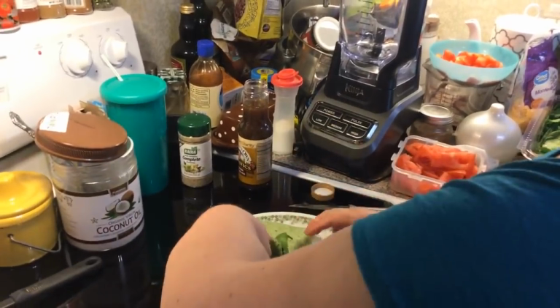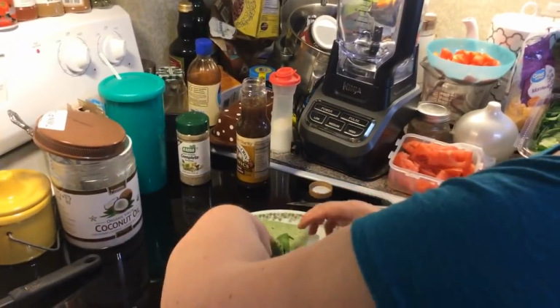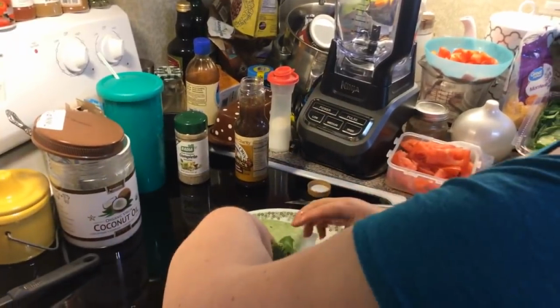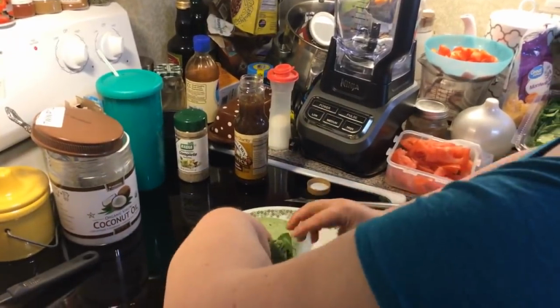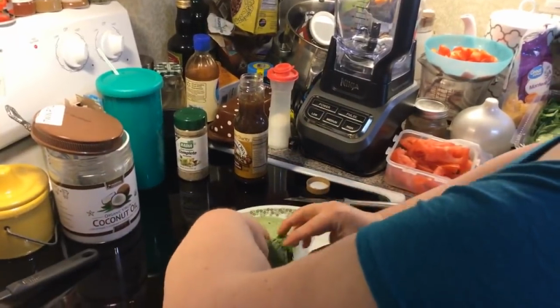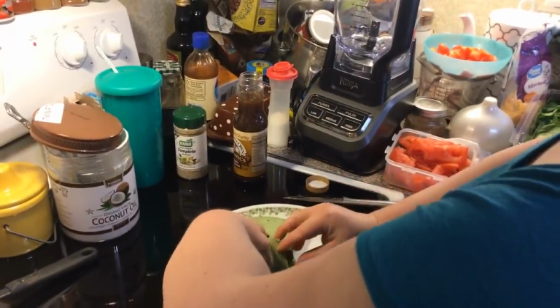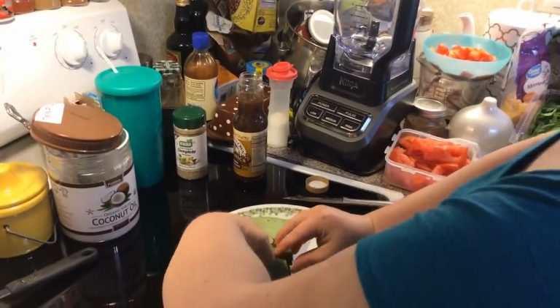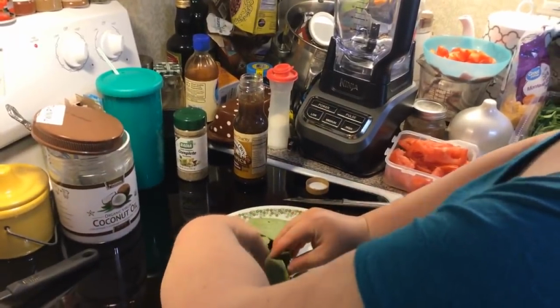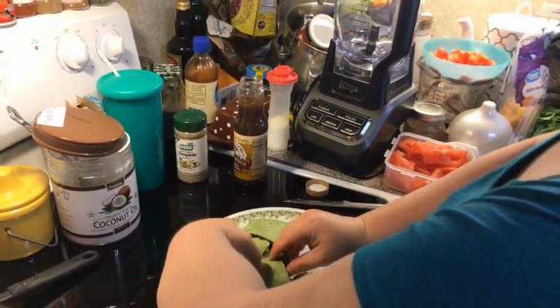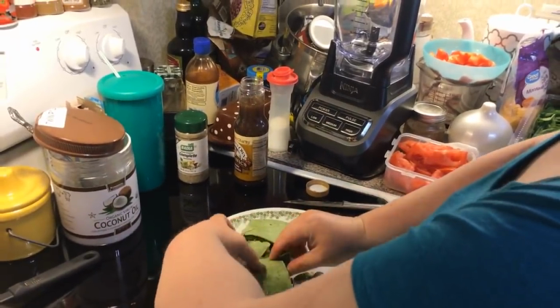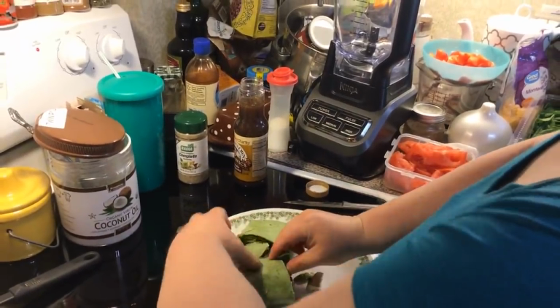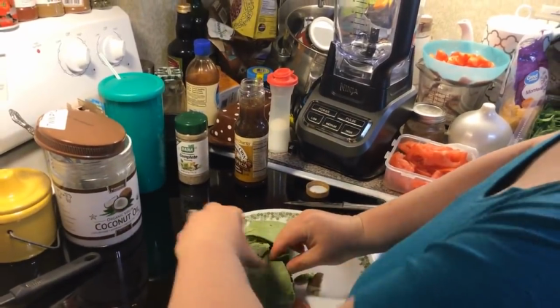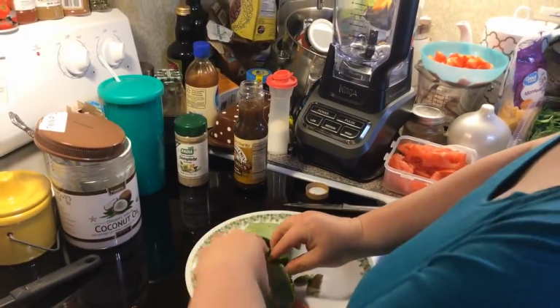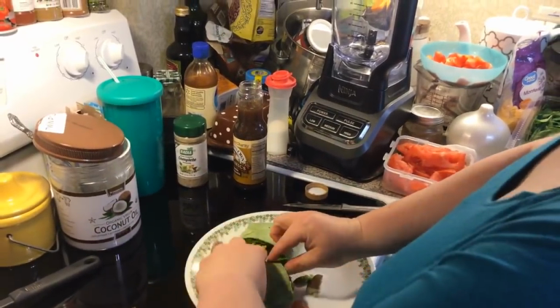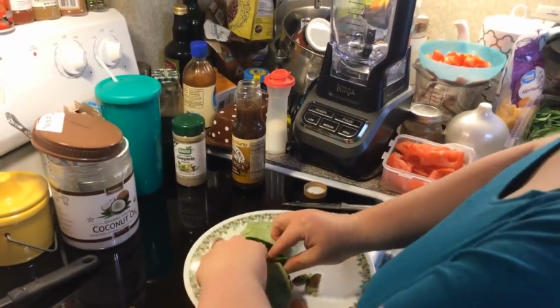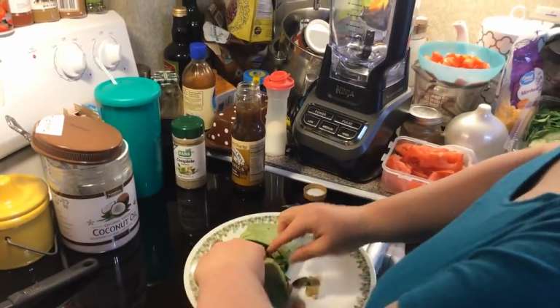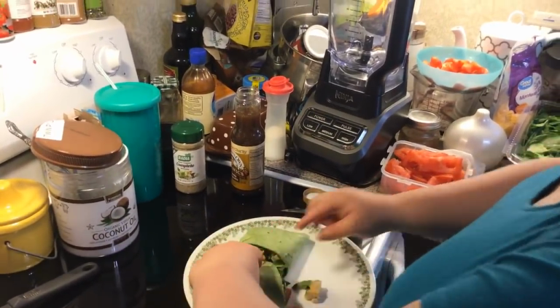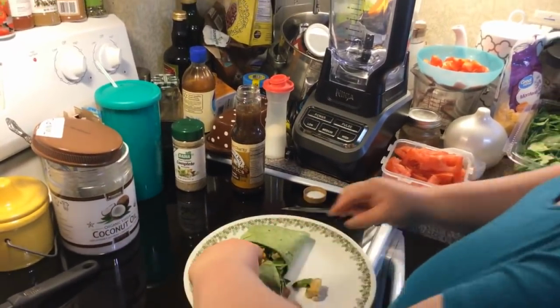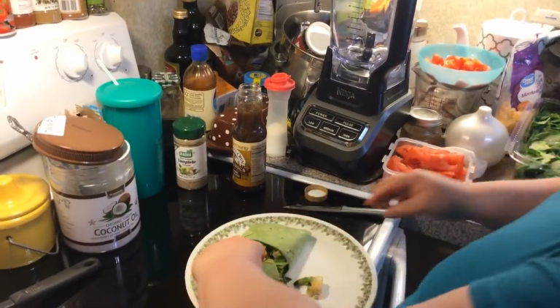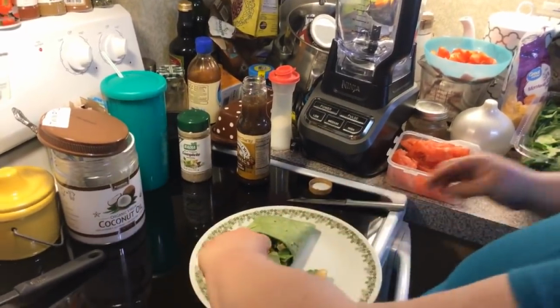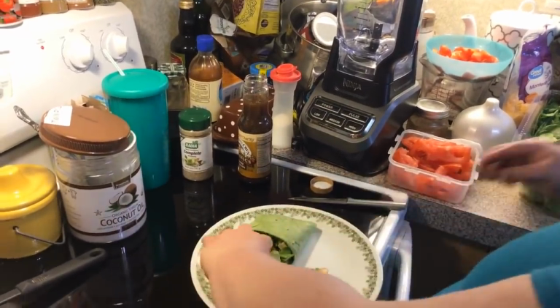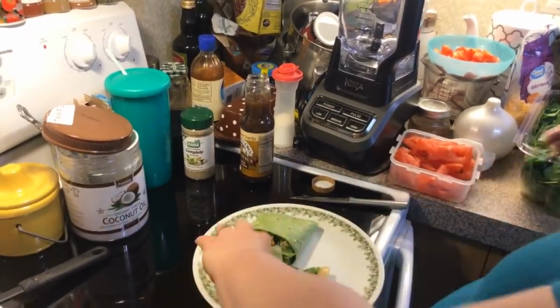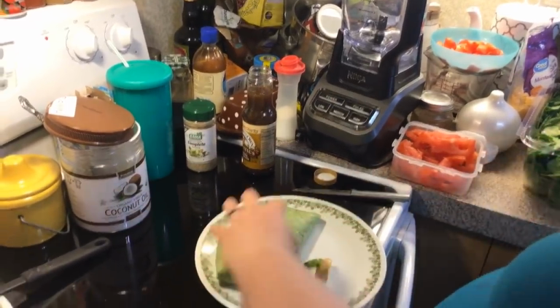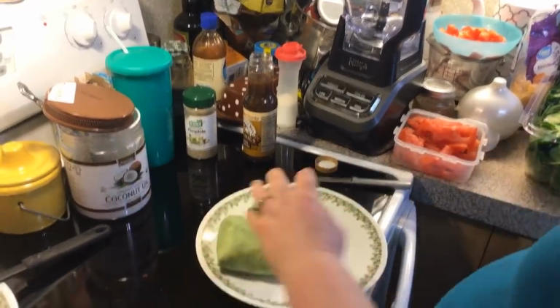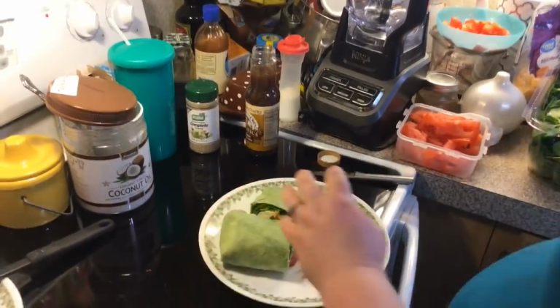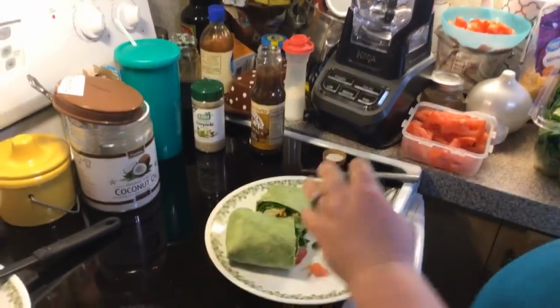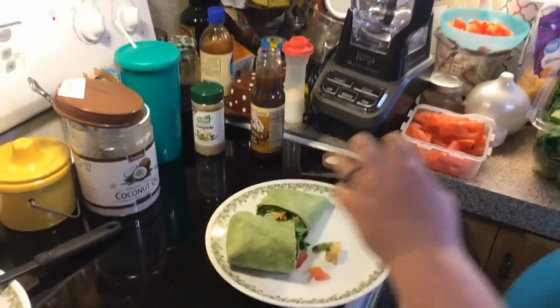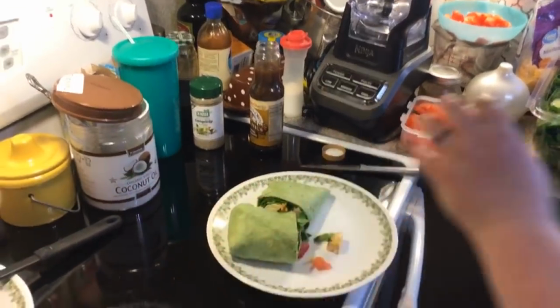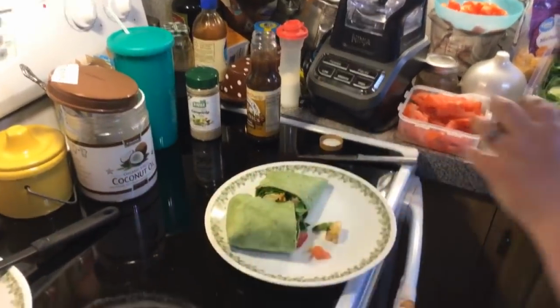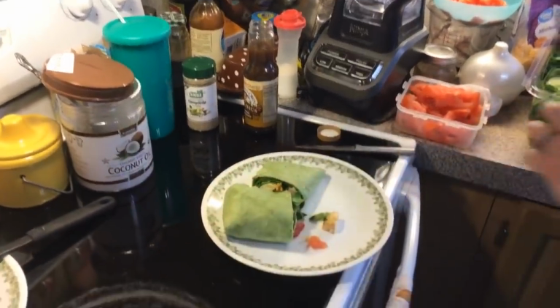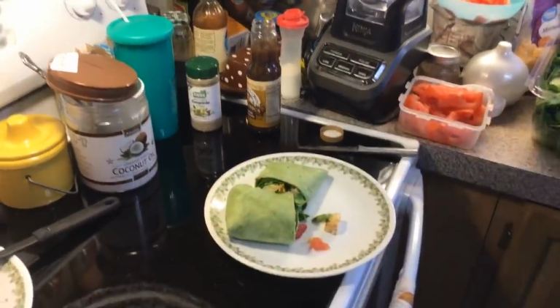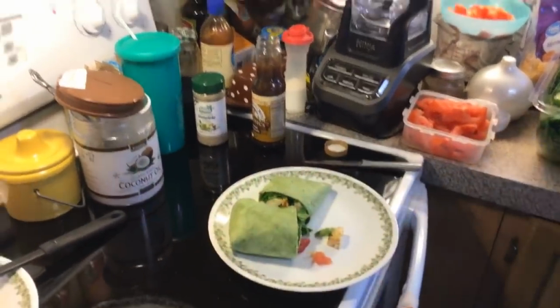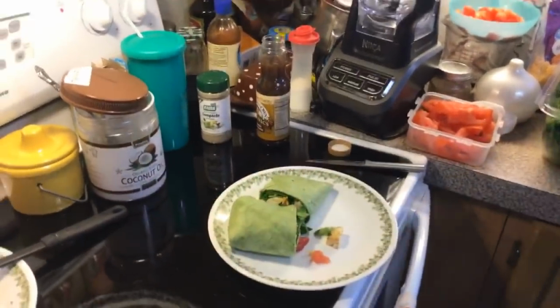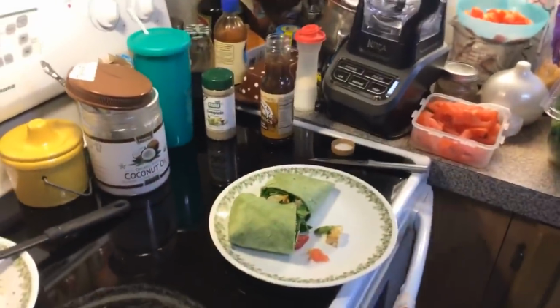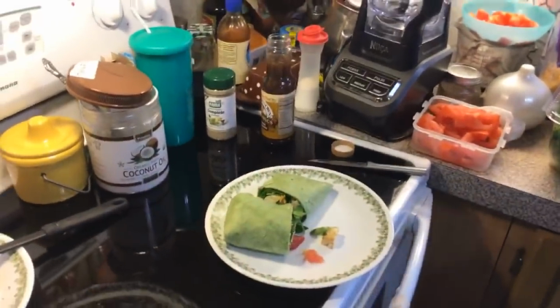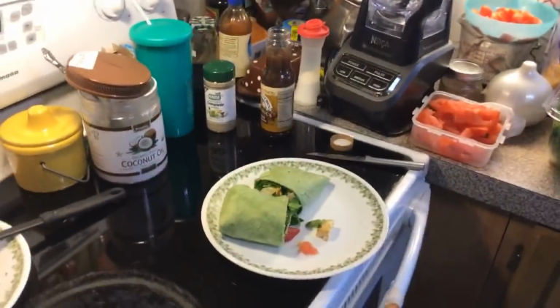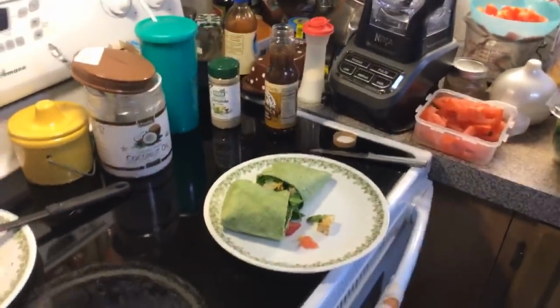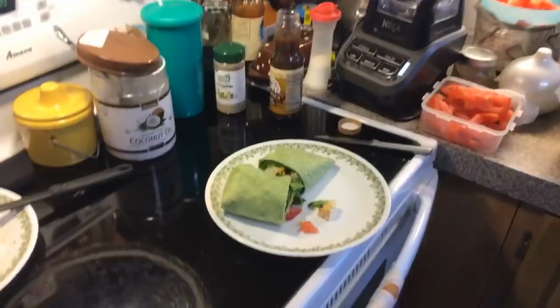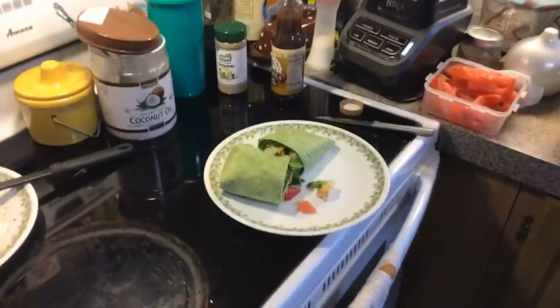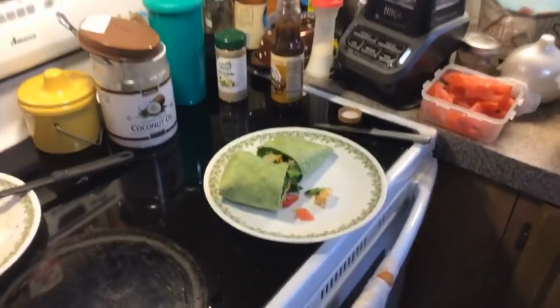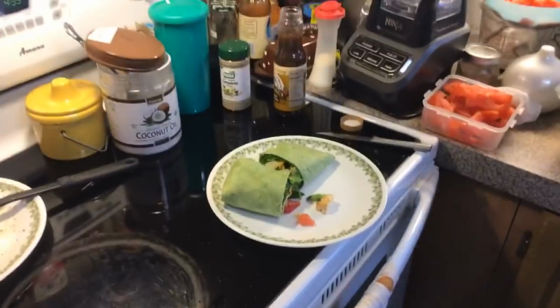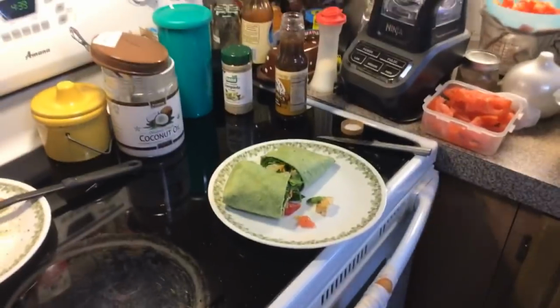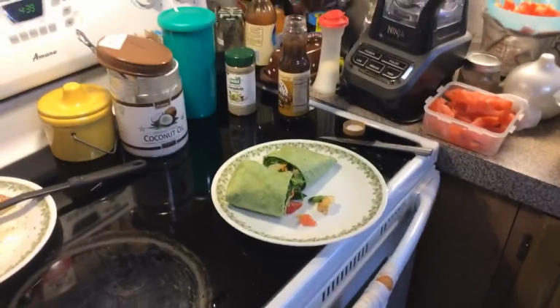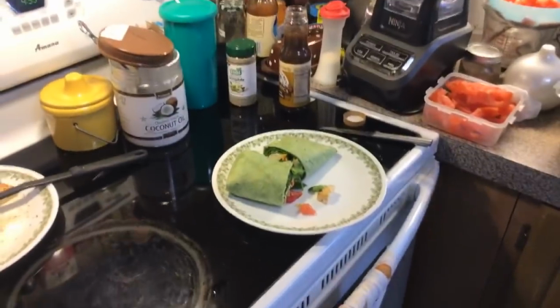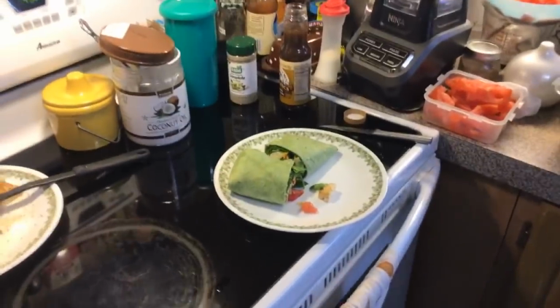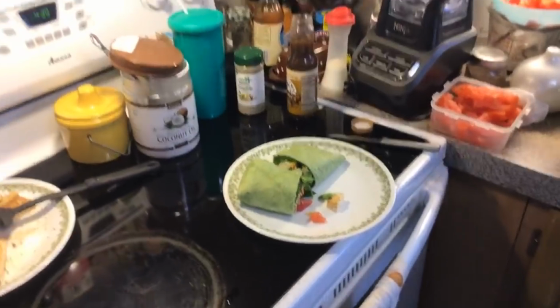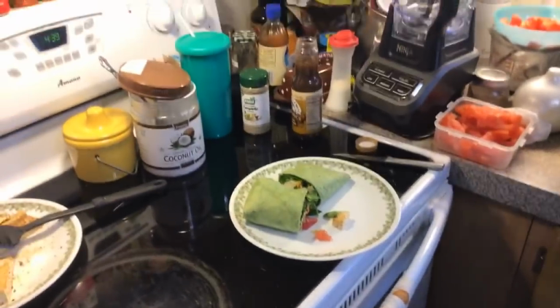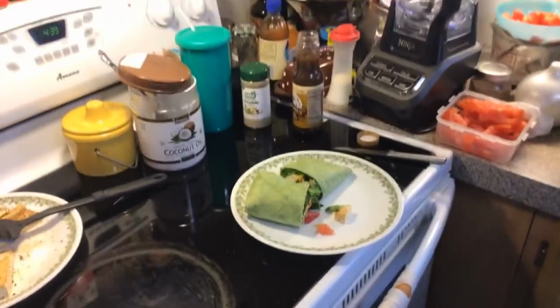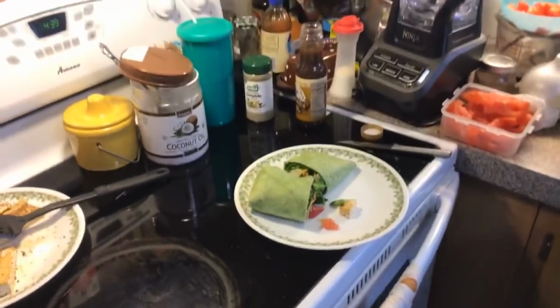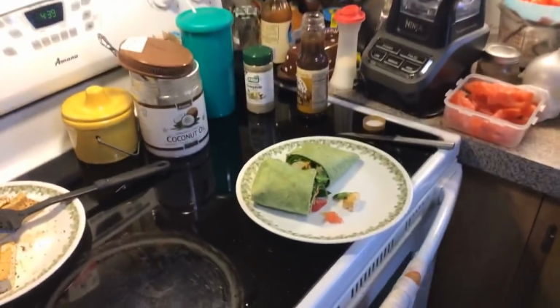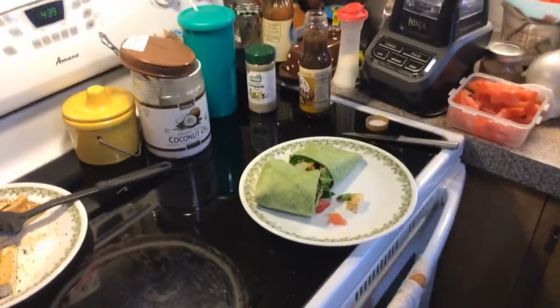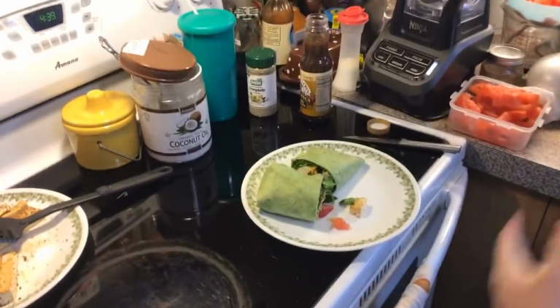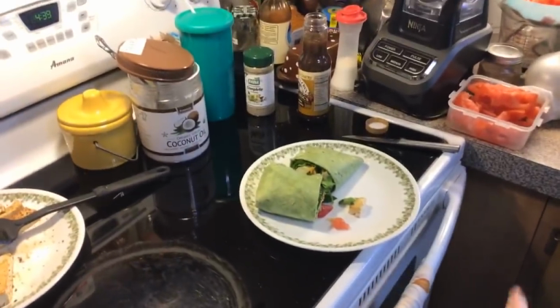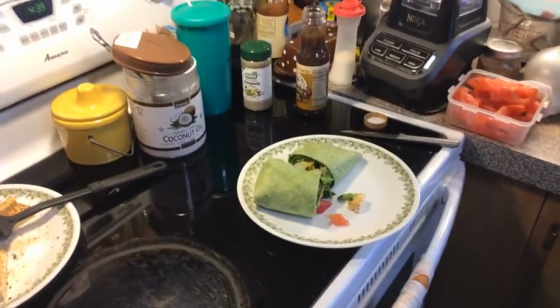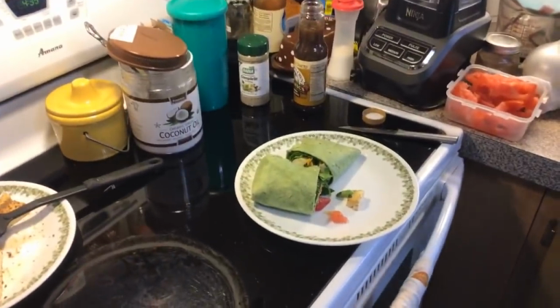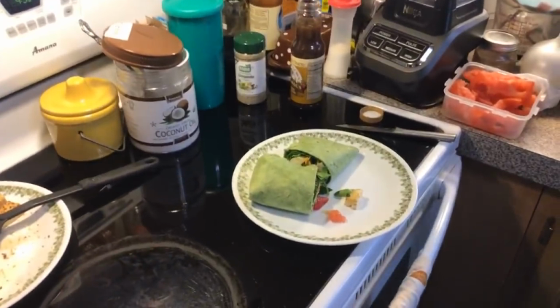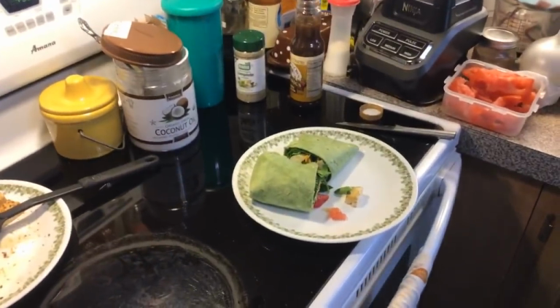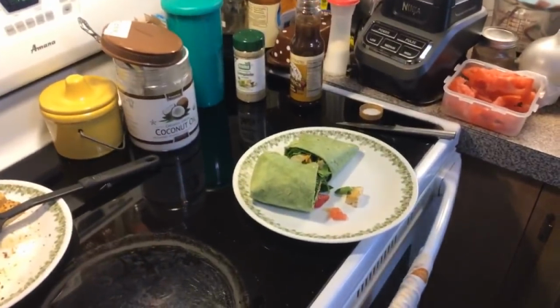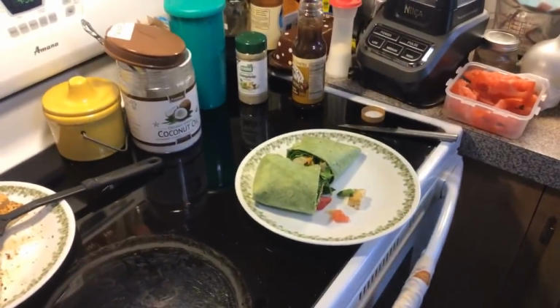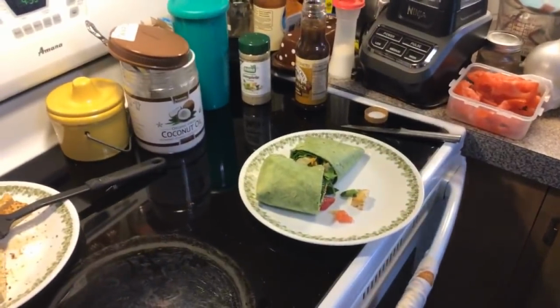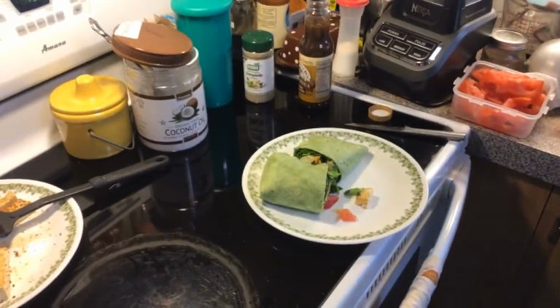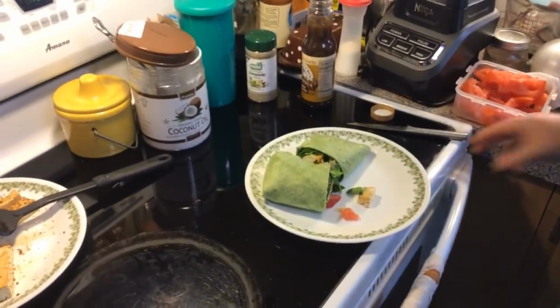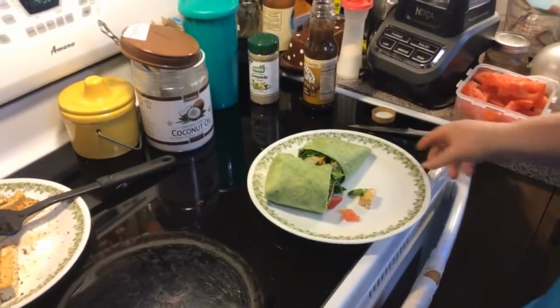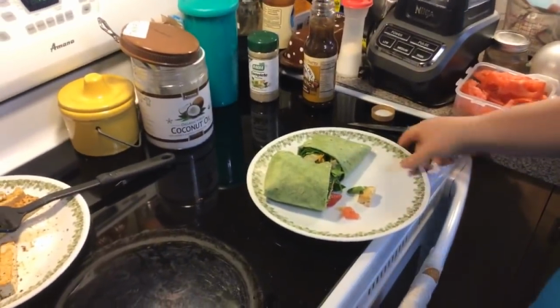They look really yummy — so super good! That's Jamie's.